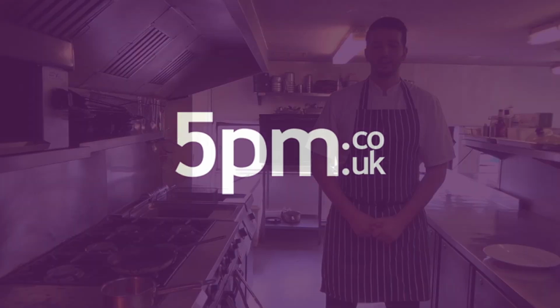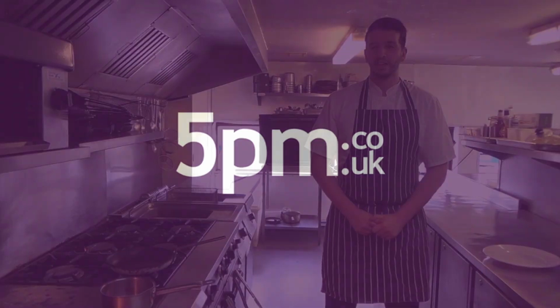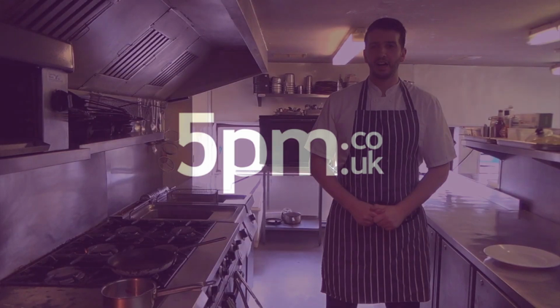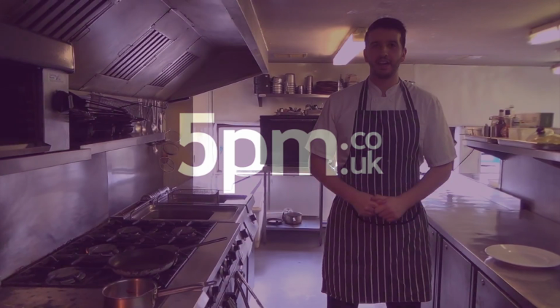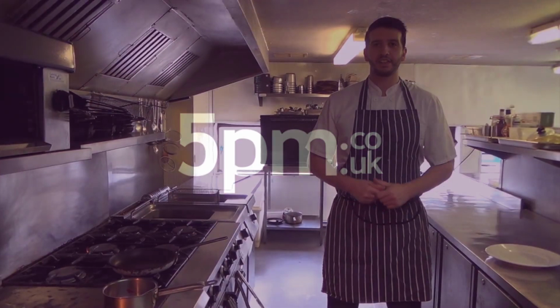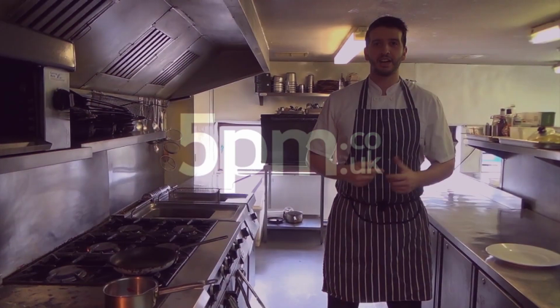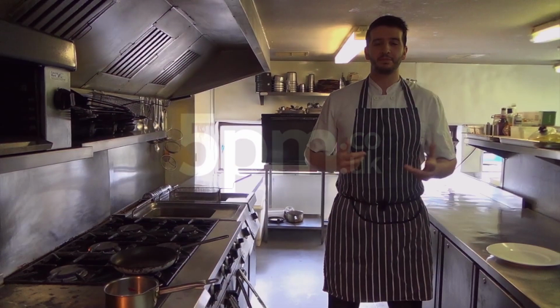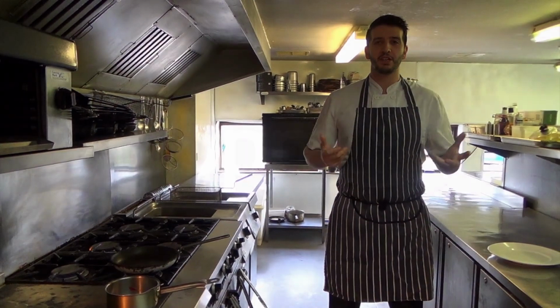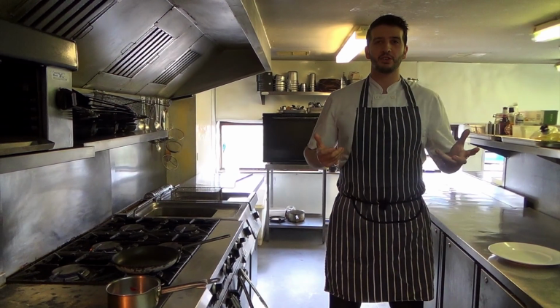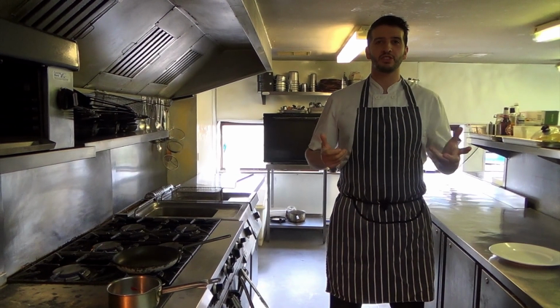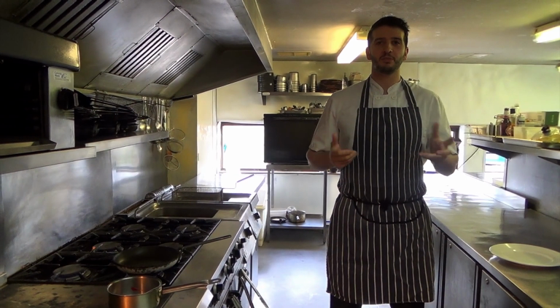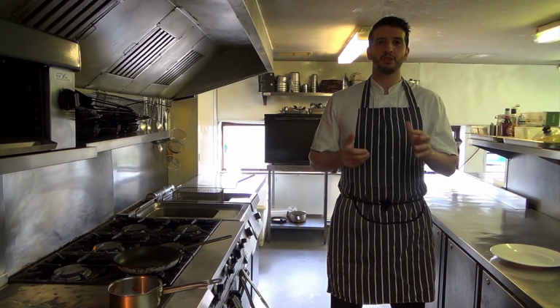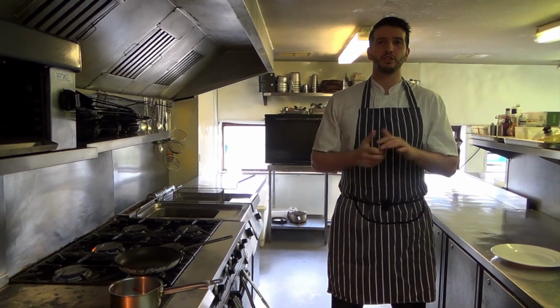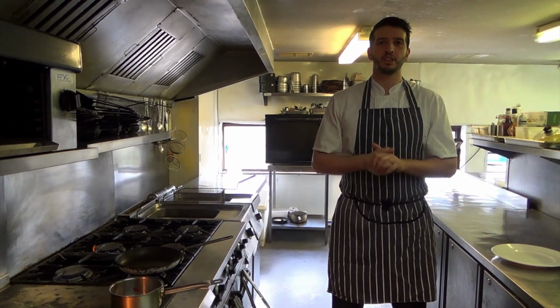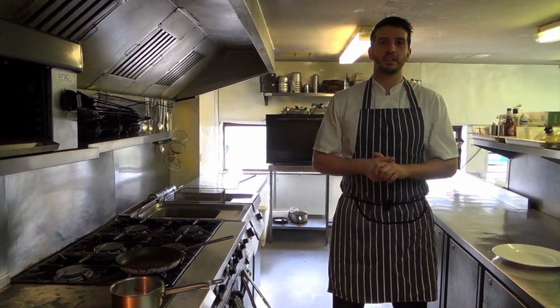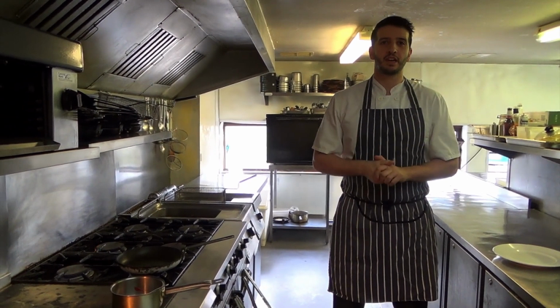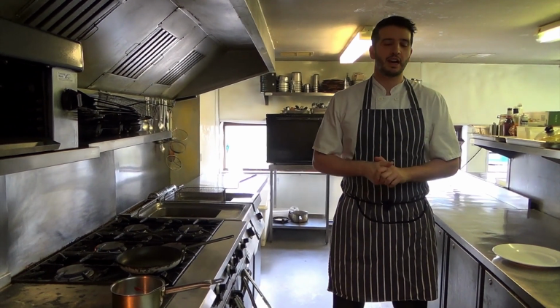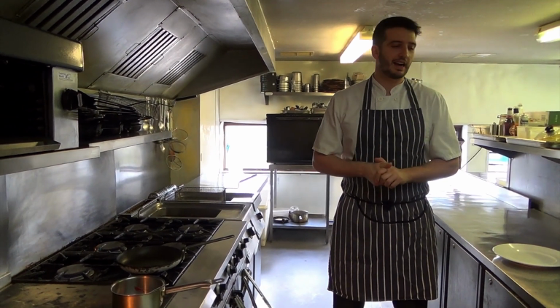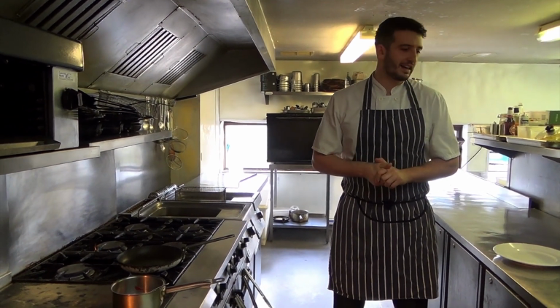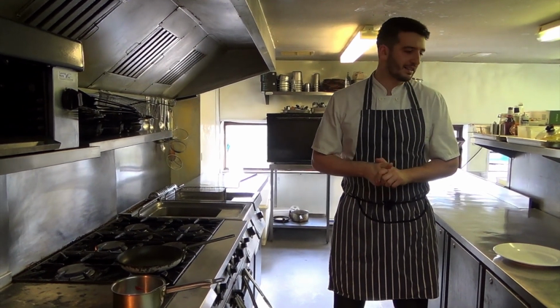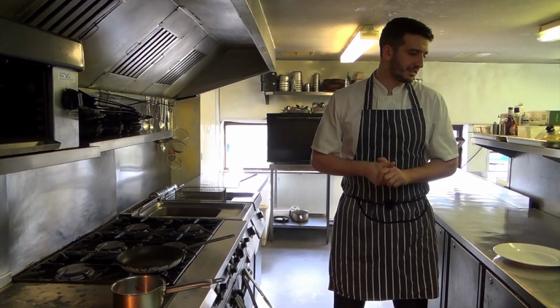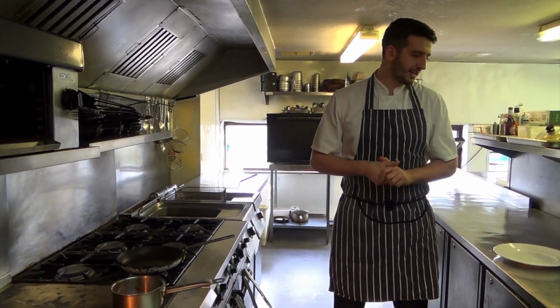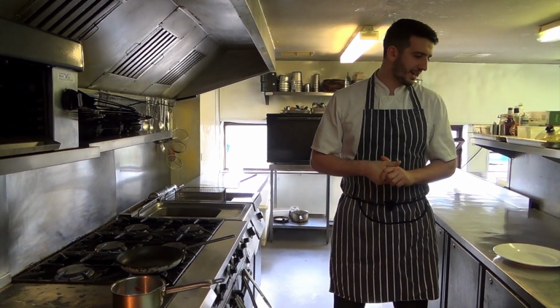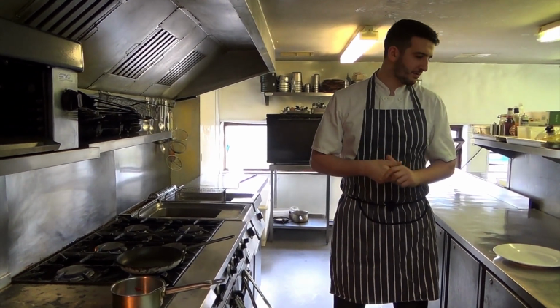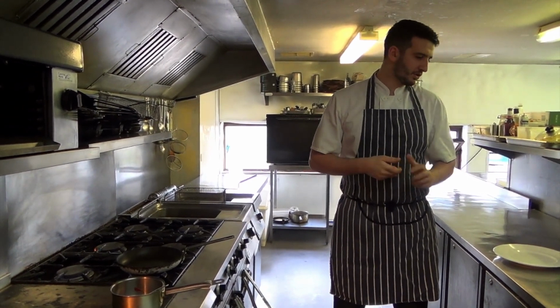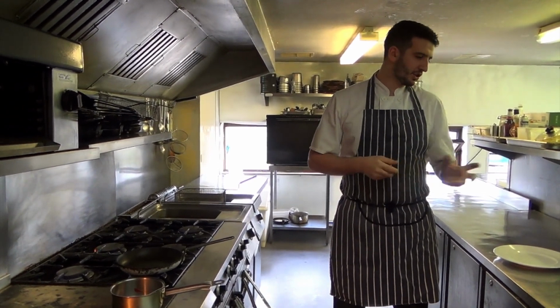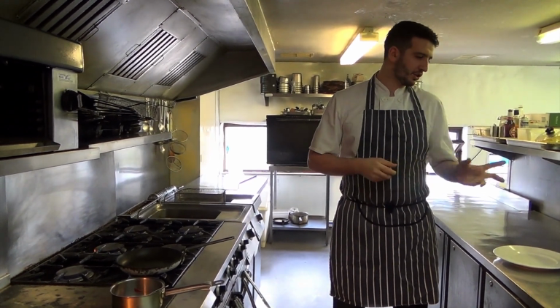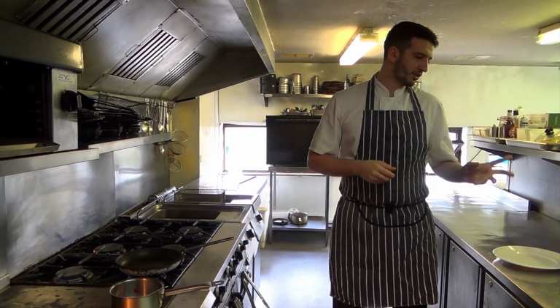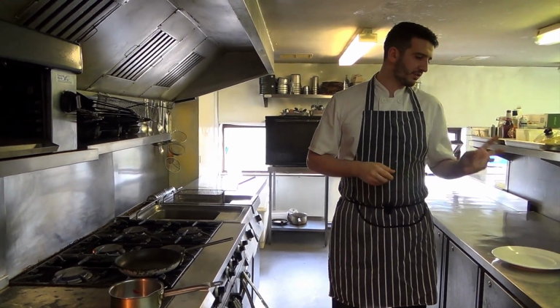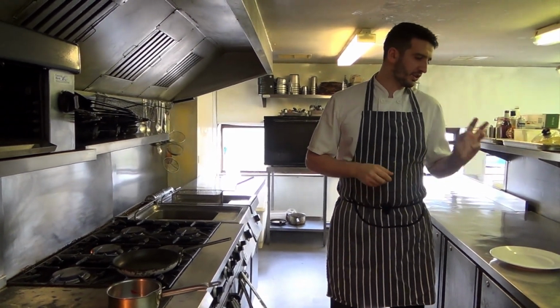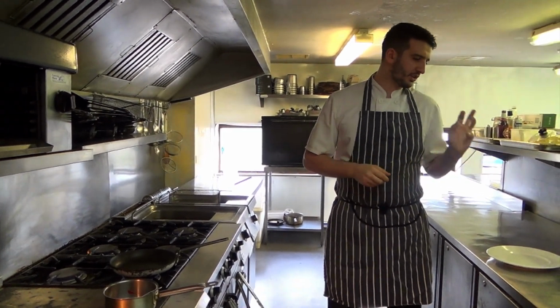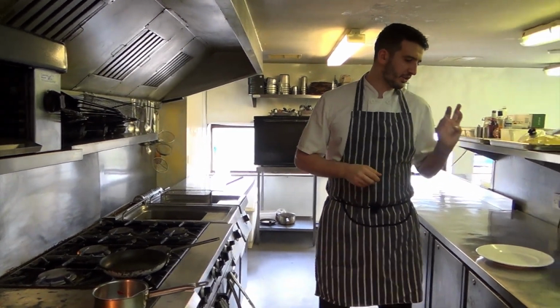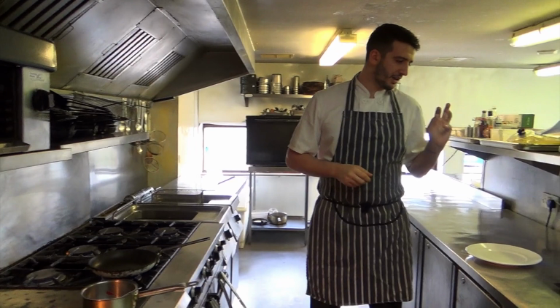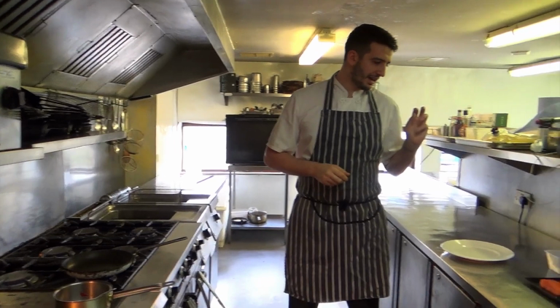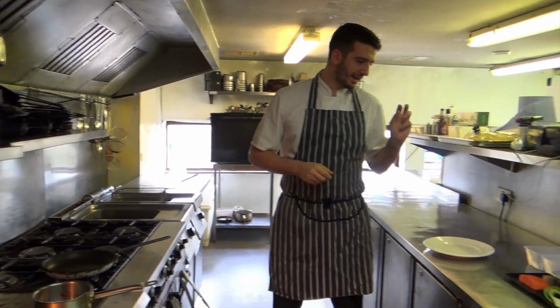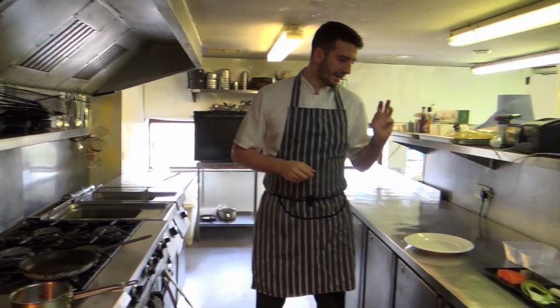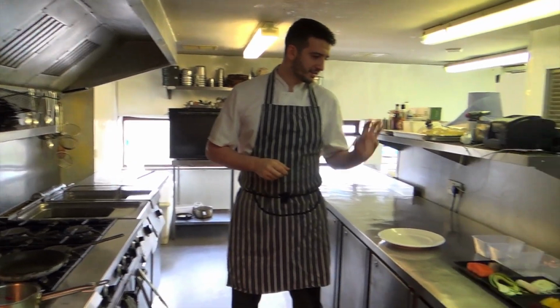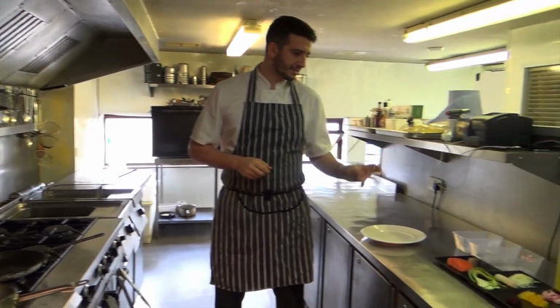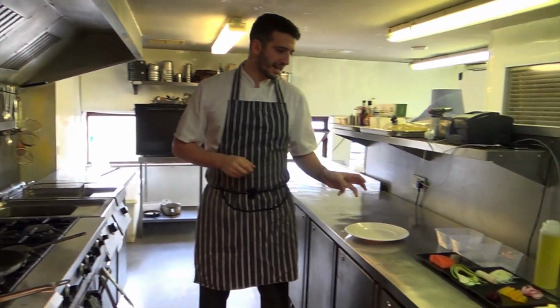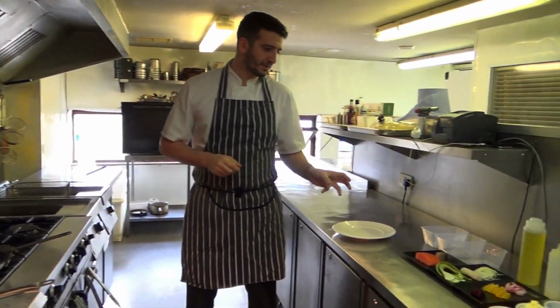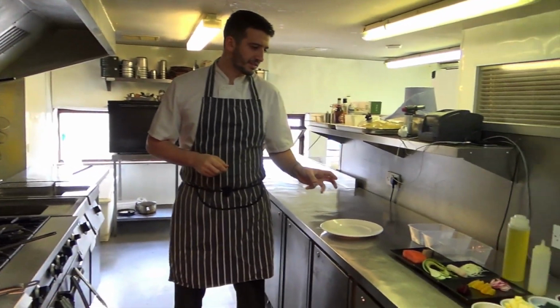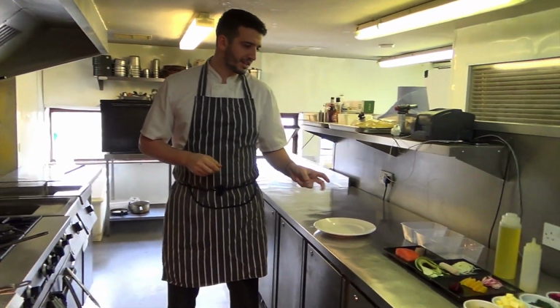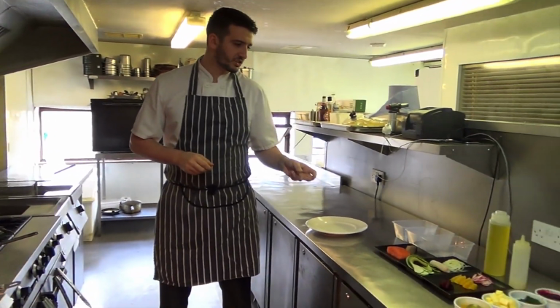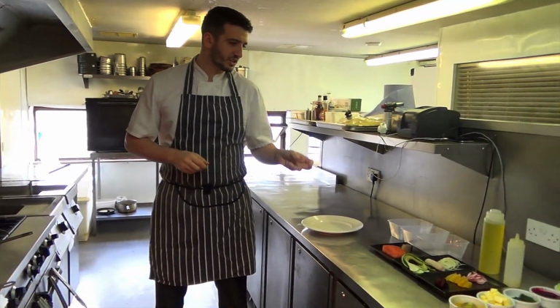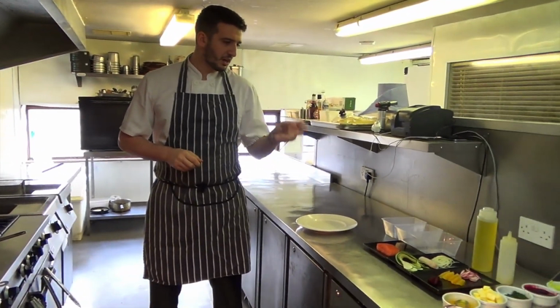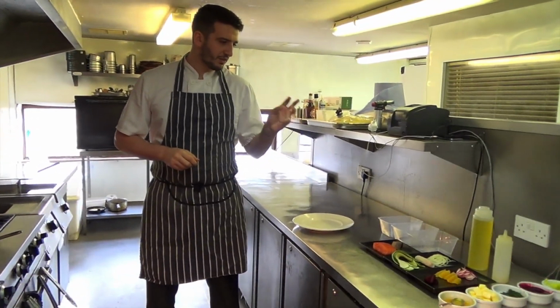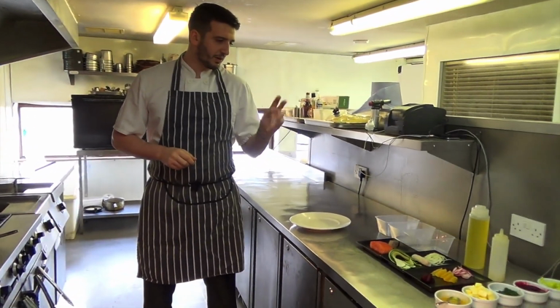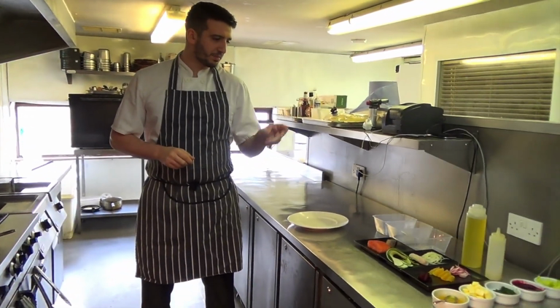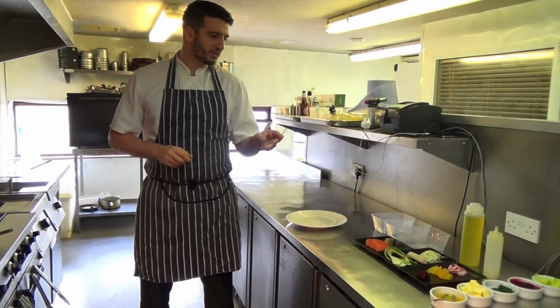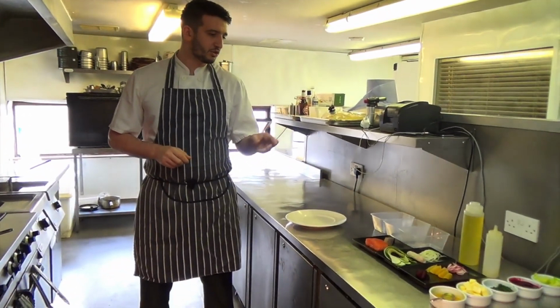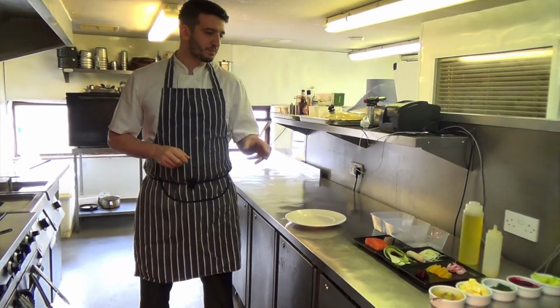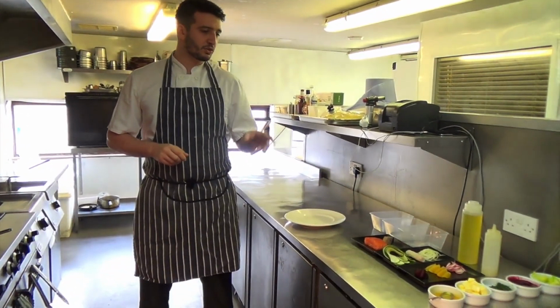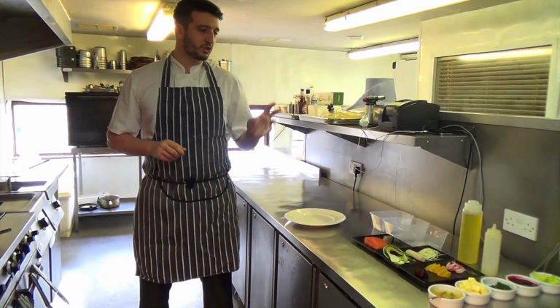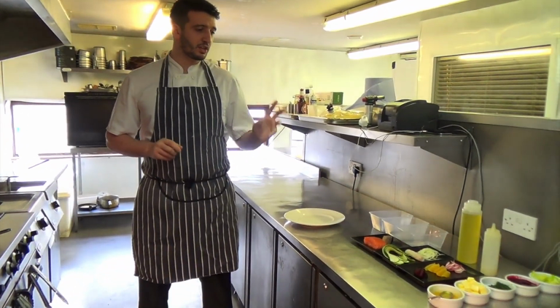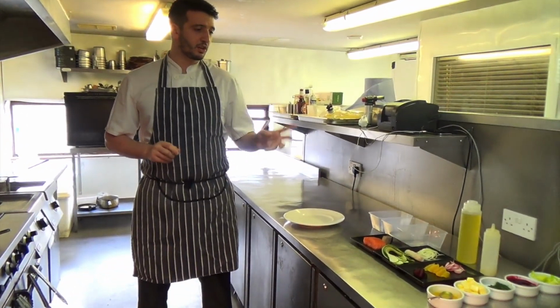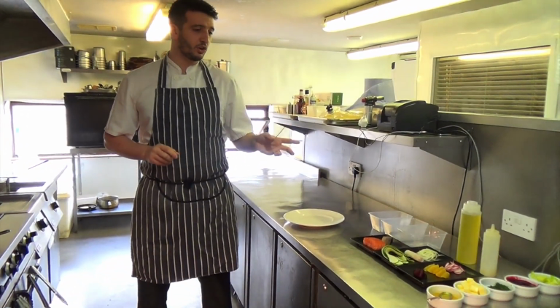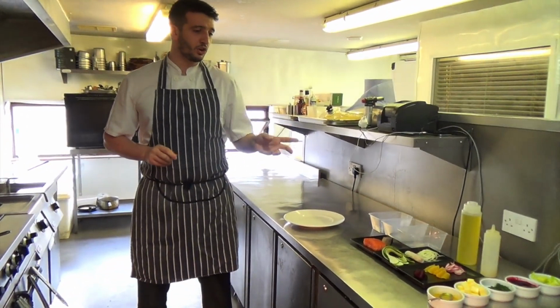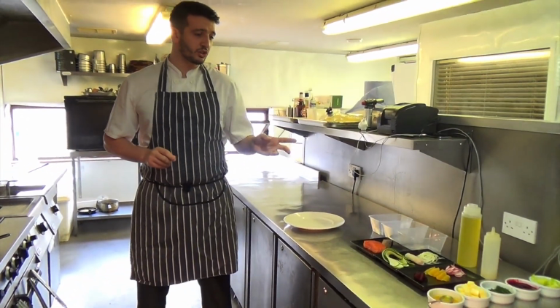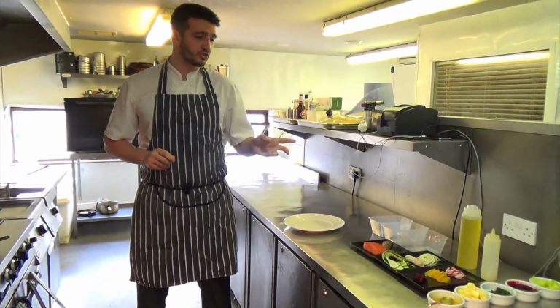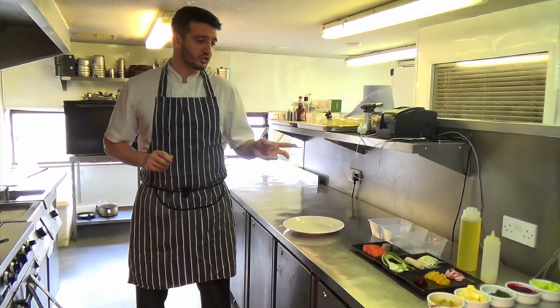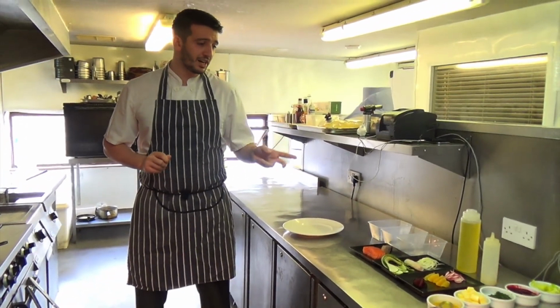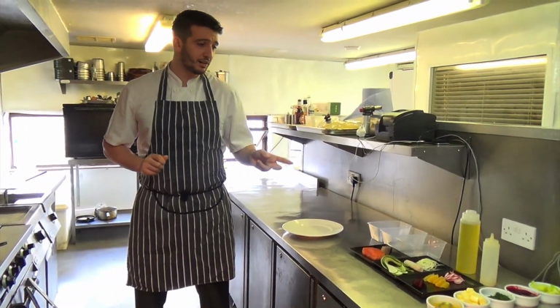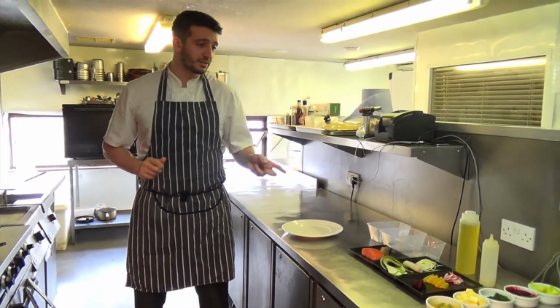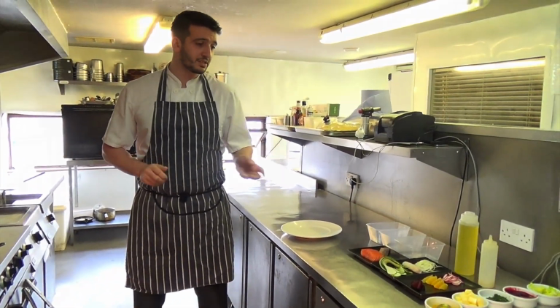Hi there, I'm Nico Simeone and today I'm going to cook for you a salmon dish with a beetroot purée and orange salad.